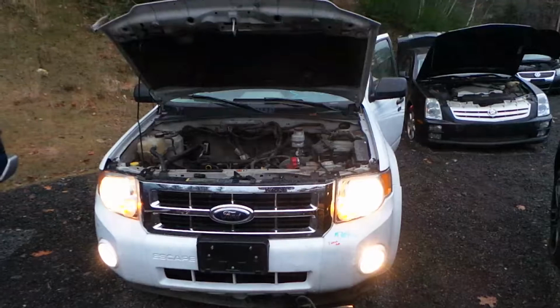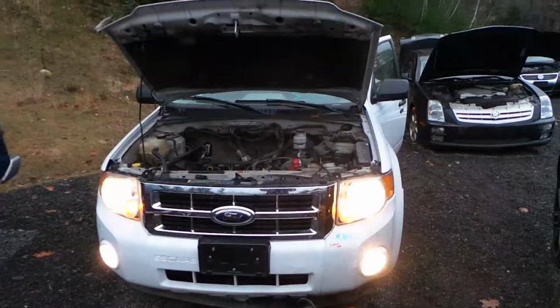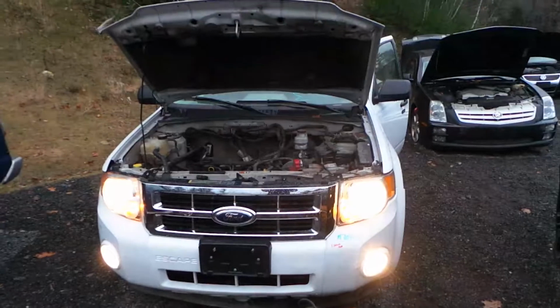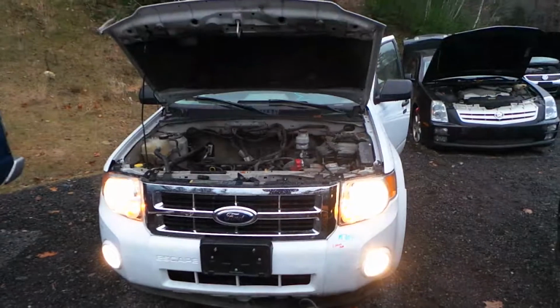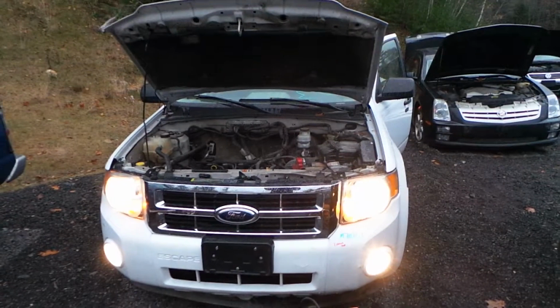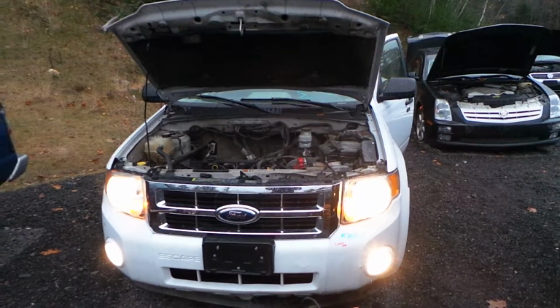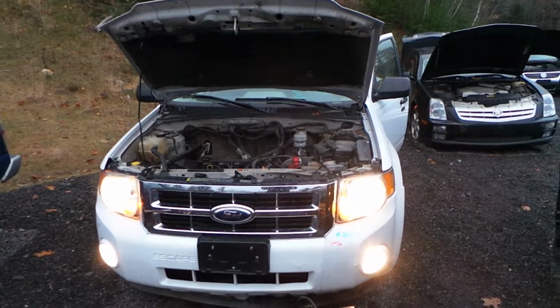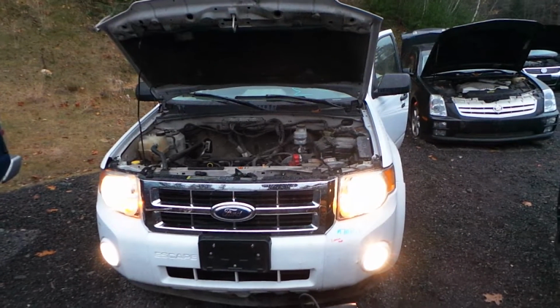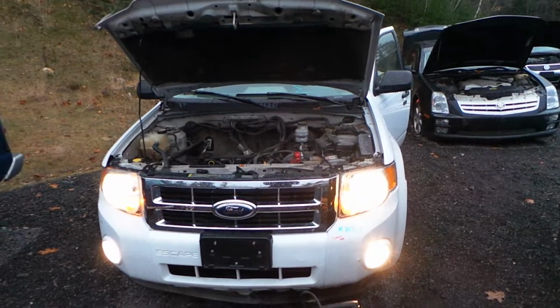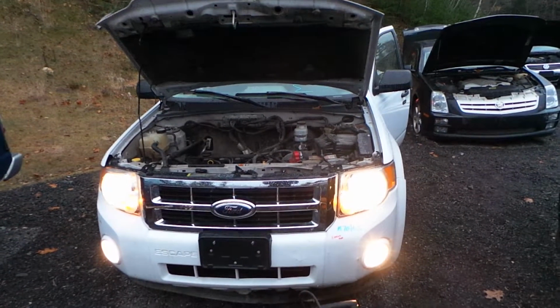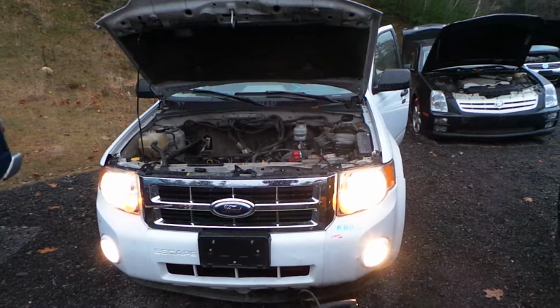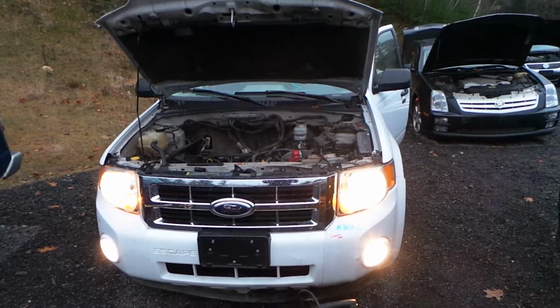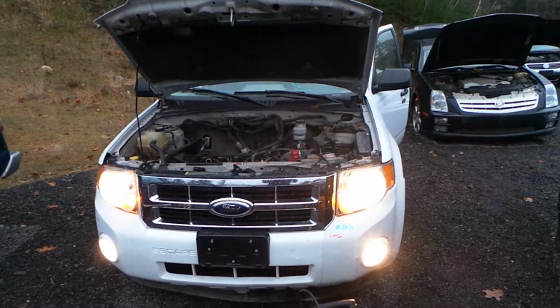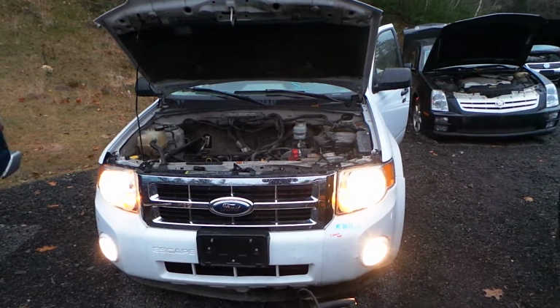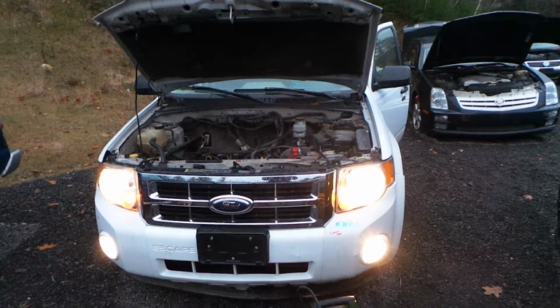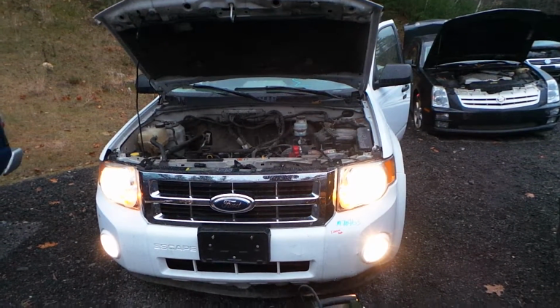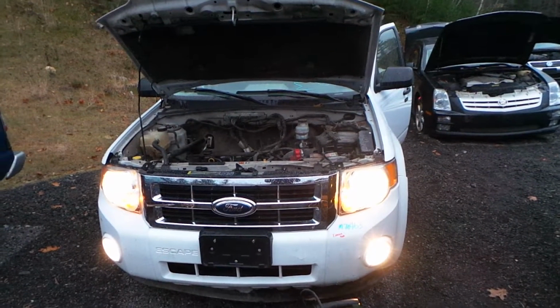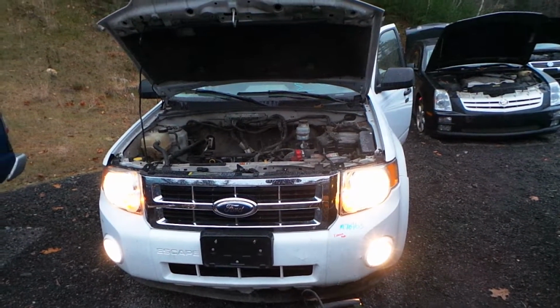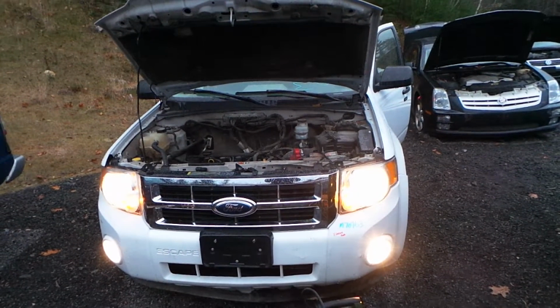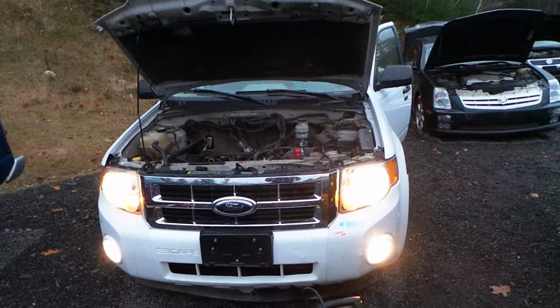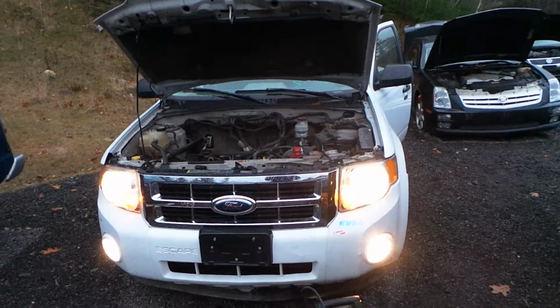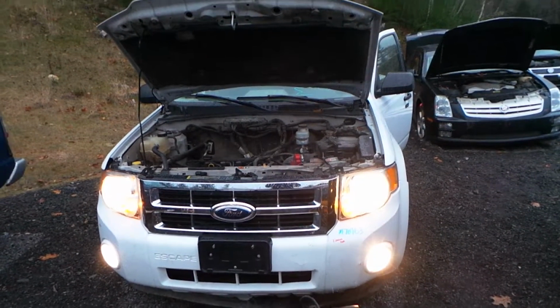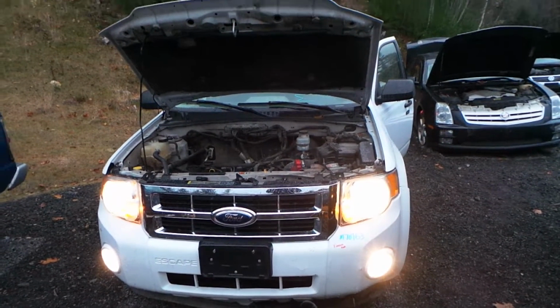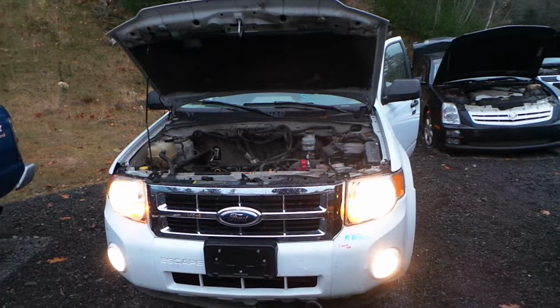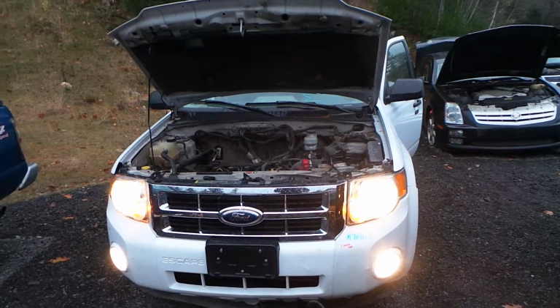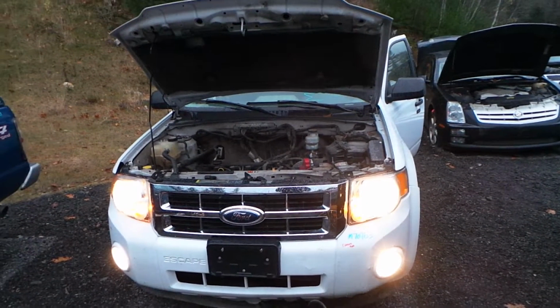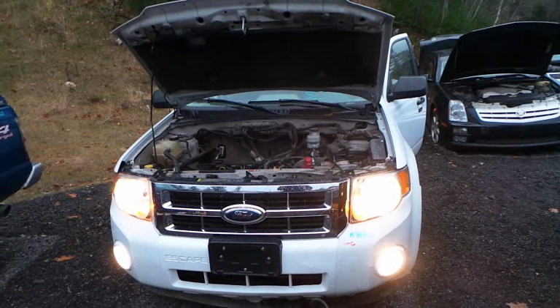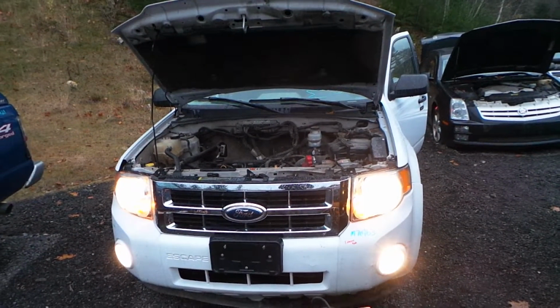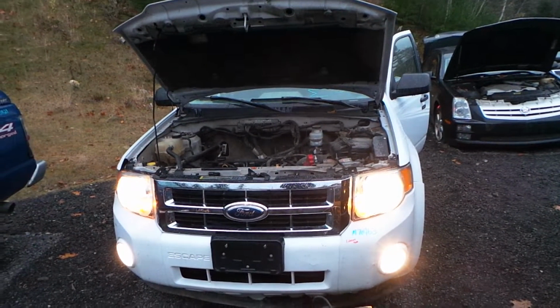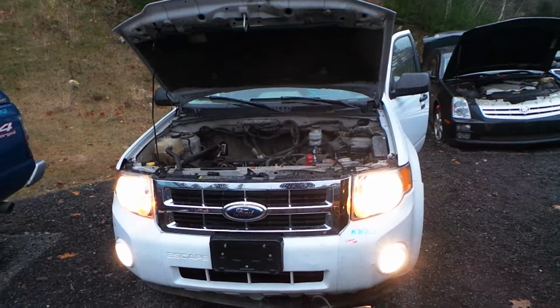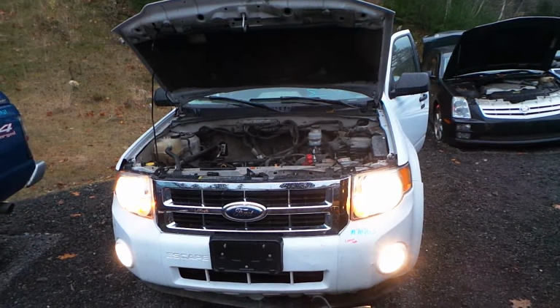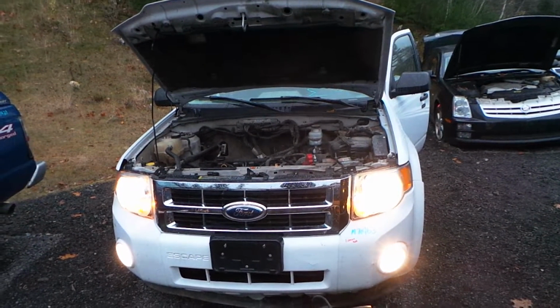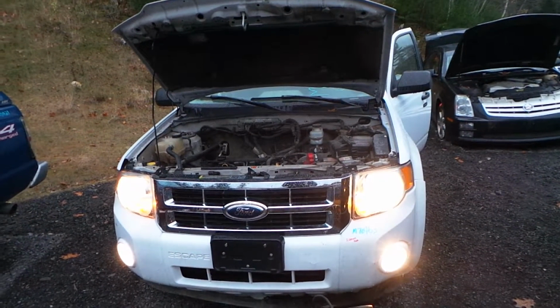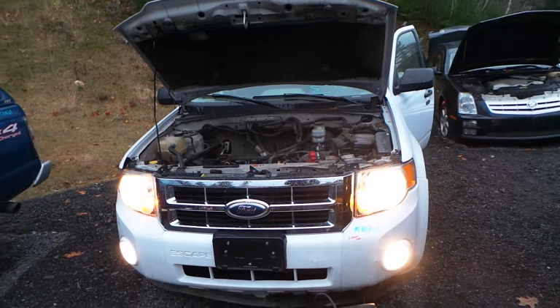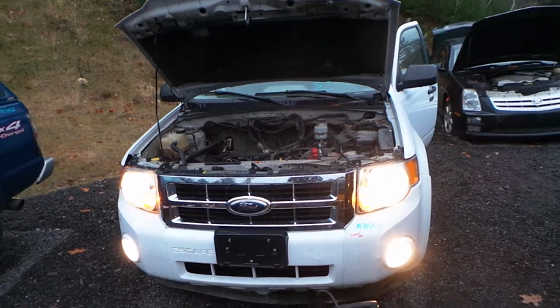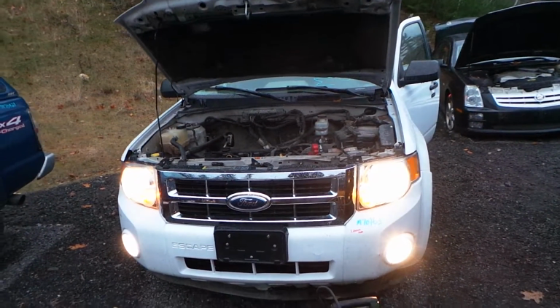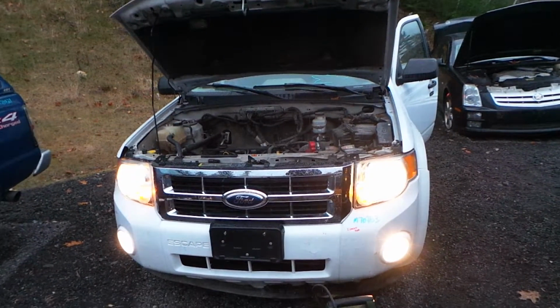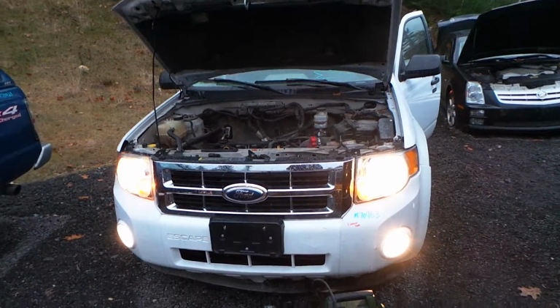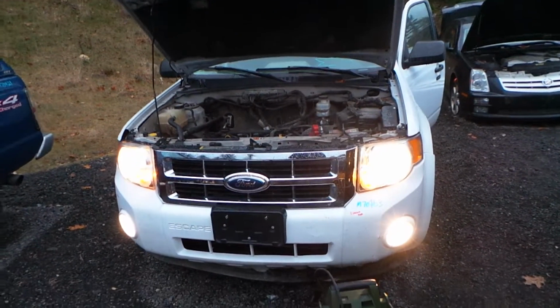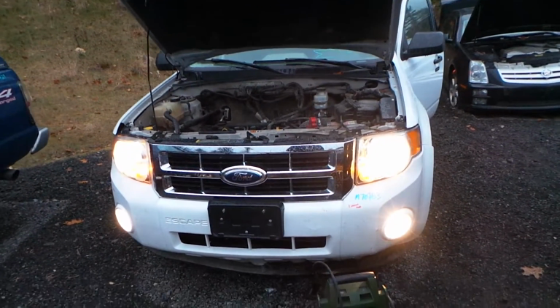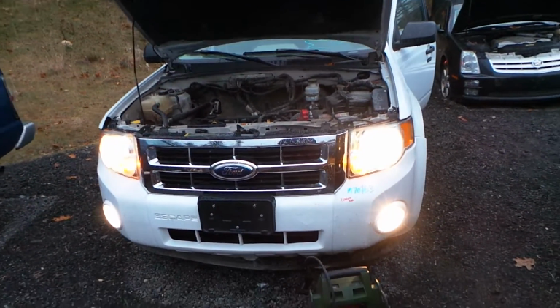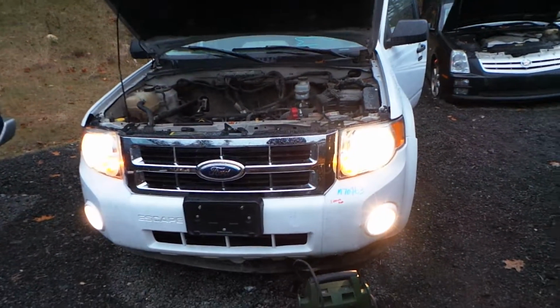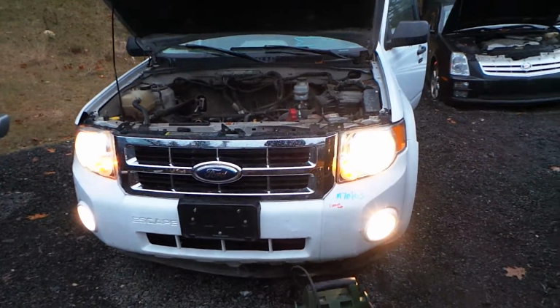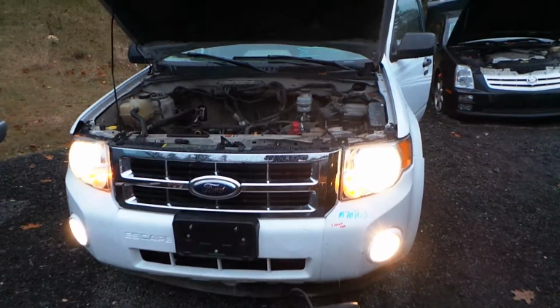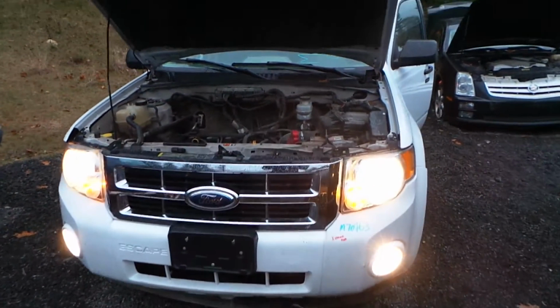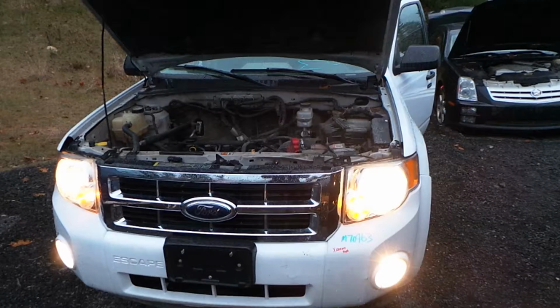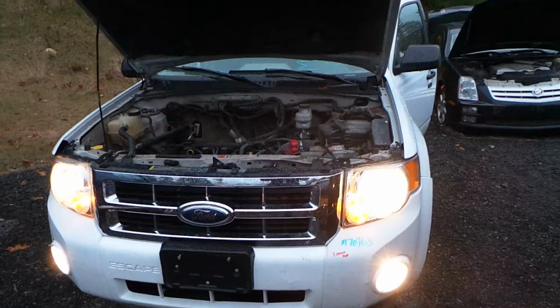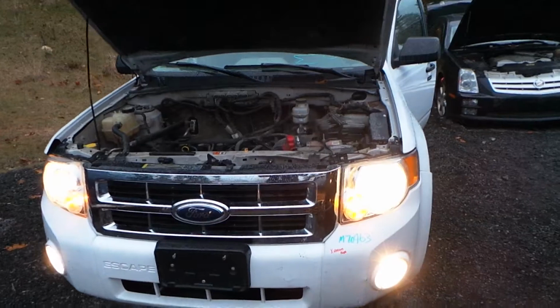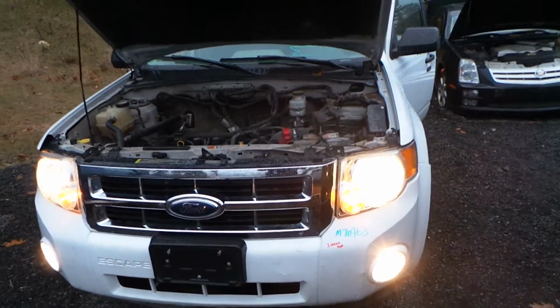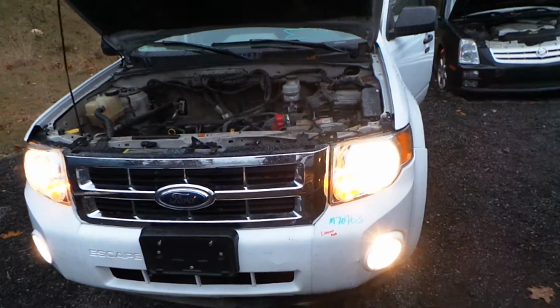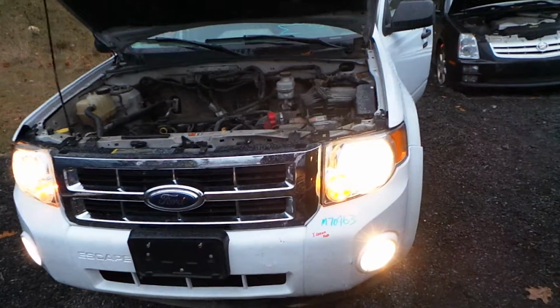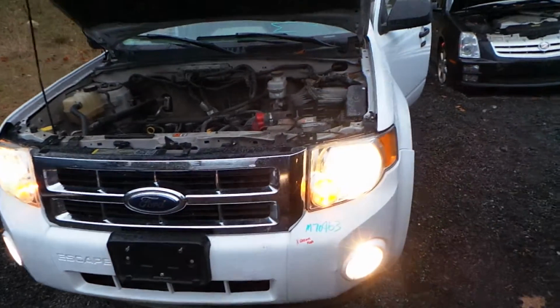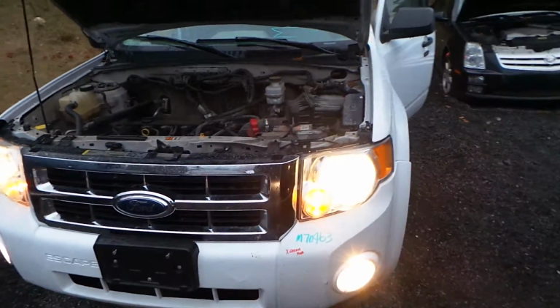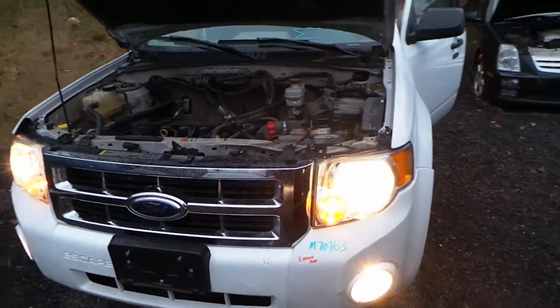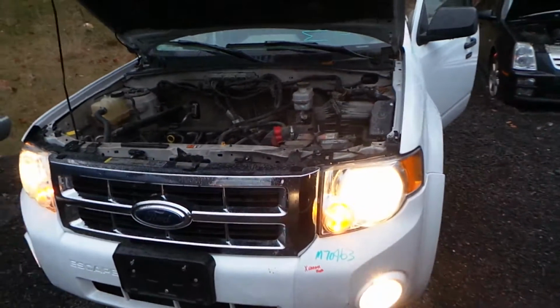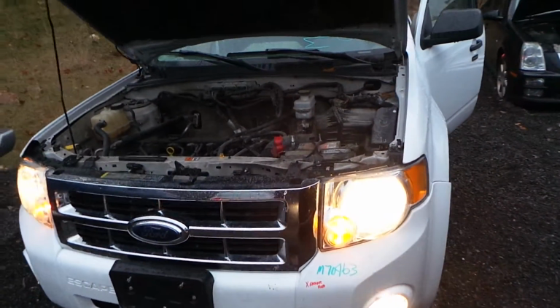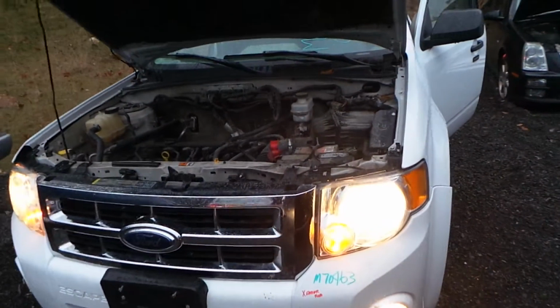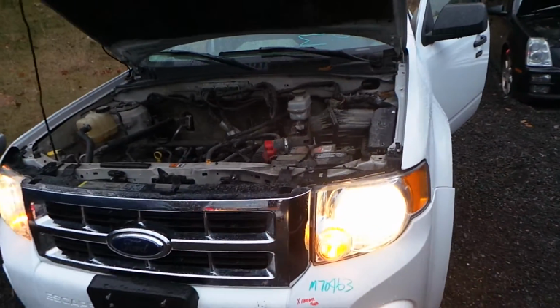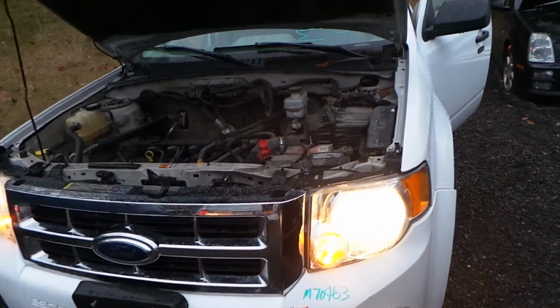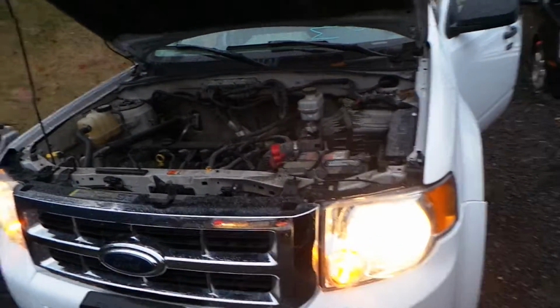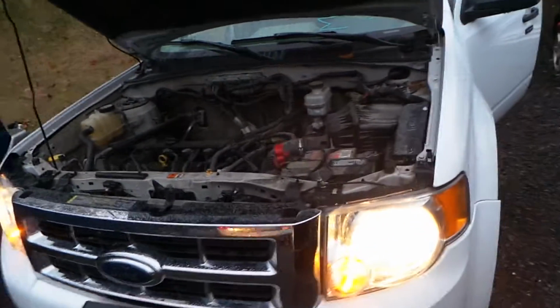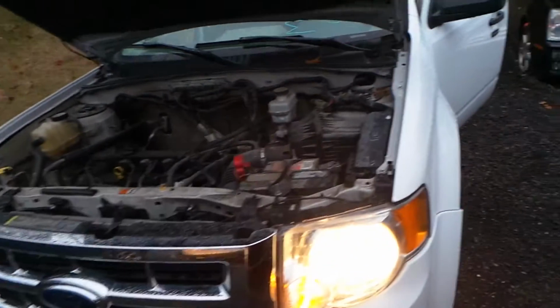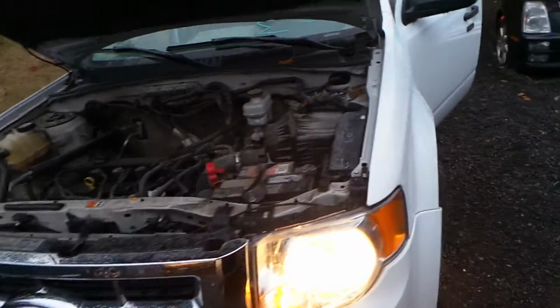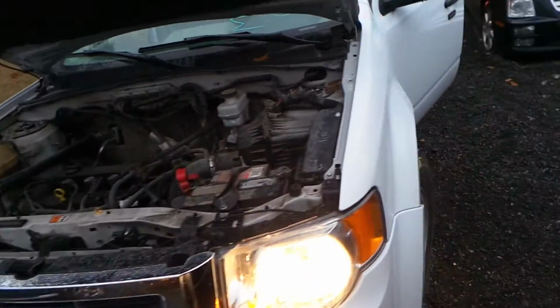Hi, this is Alex with New England Auto and Truck Recyclers, and today we have hardening out a 2009 Ford Escape, stock number M70963.